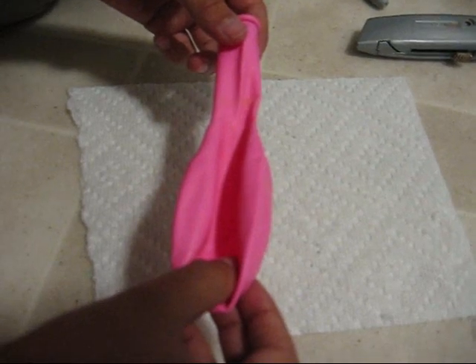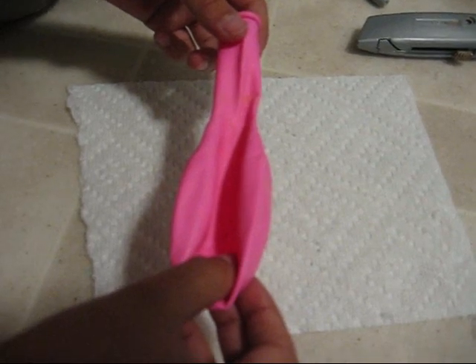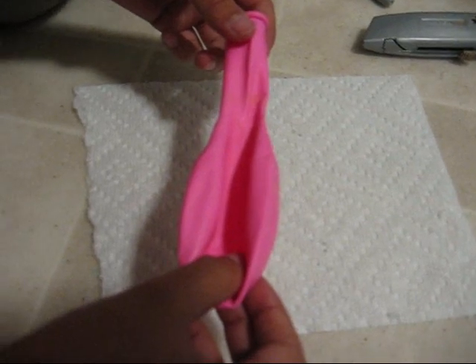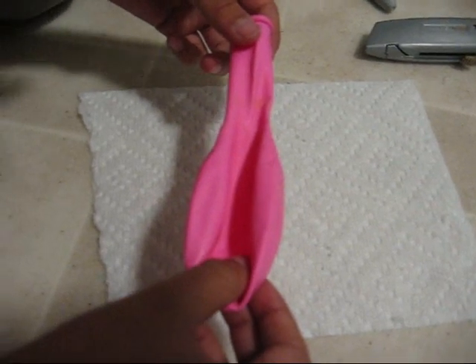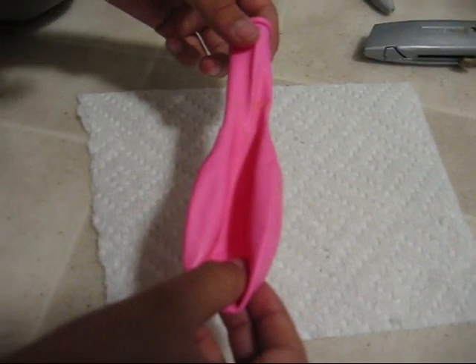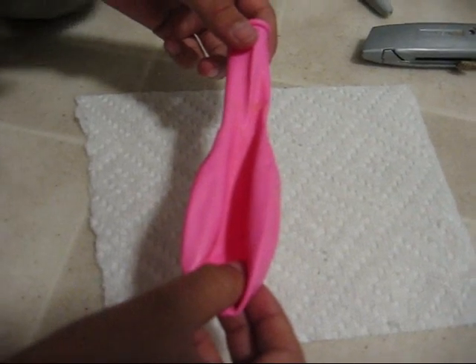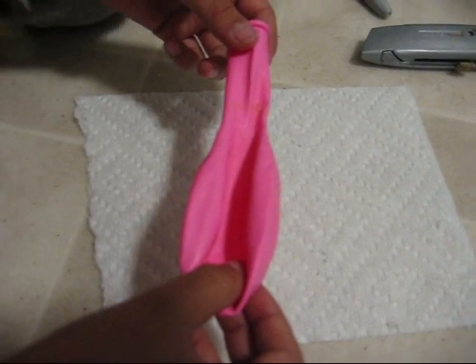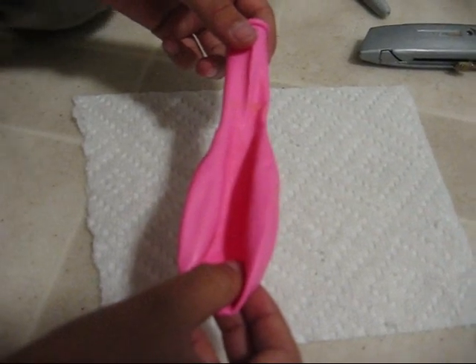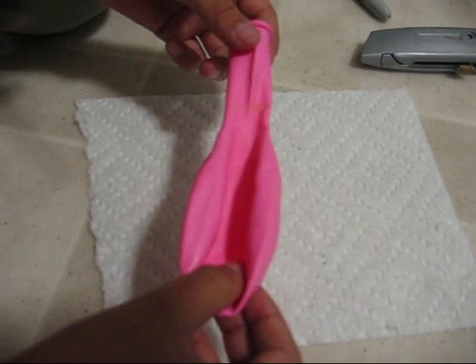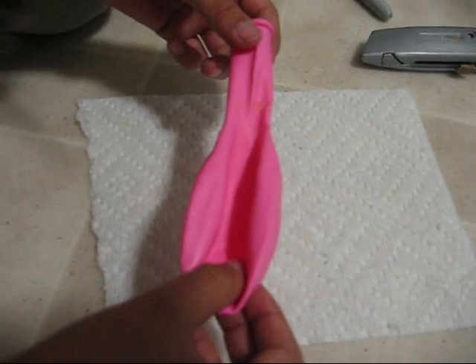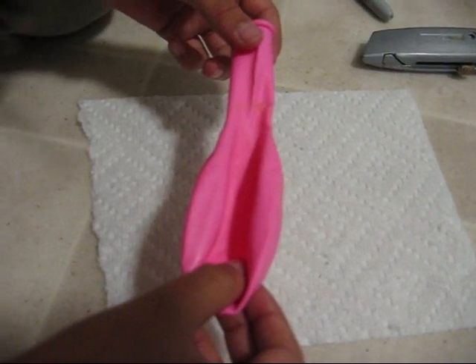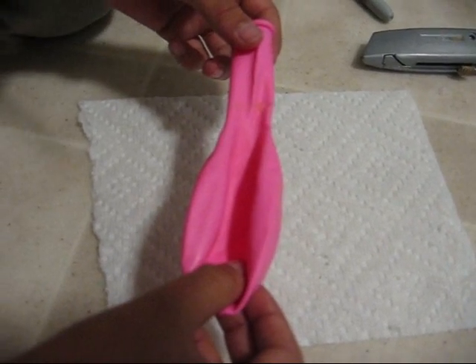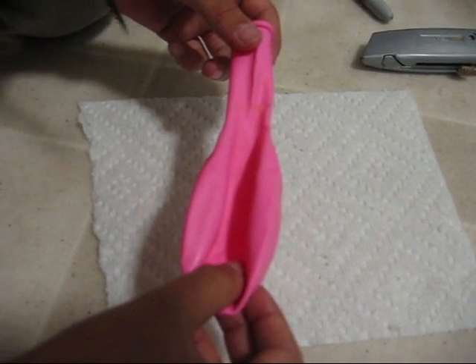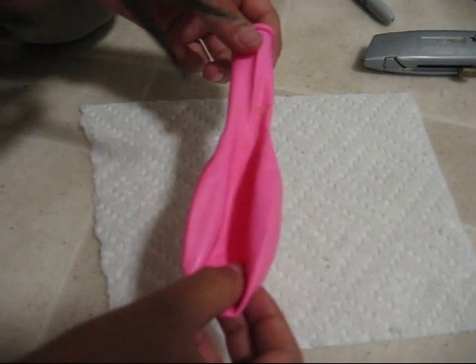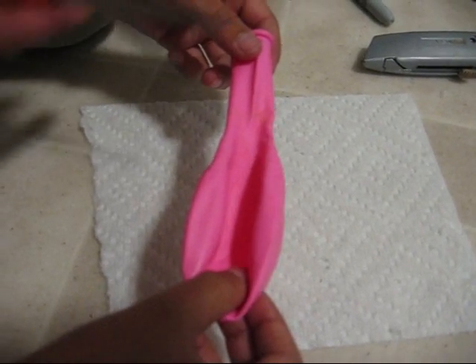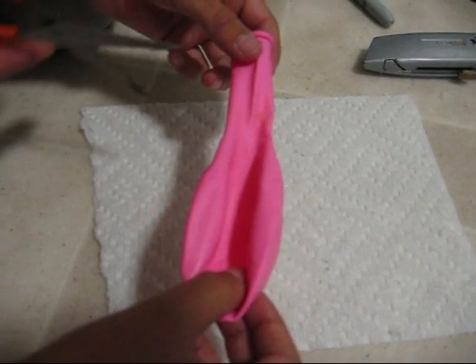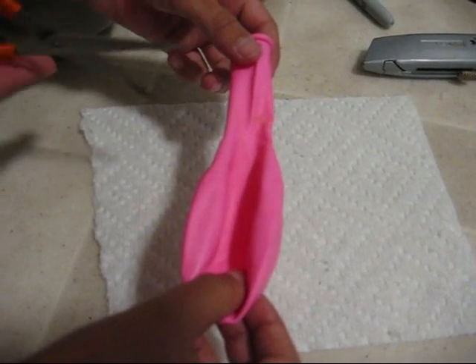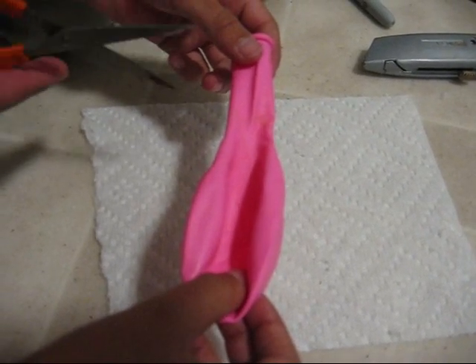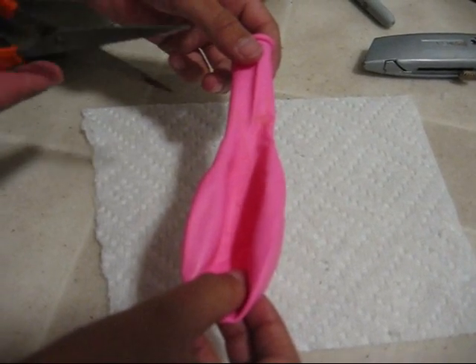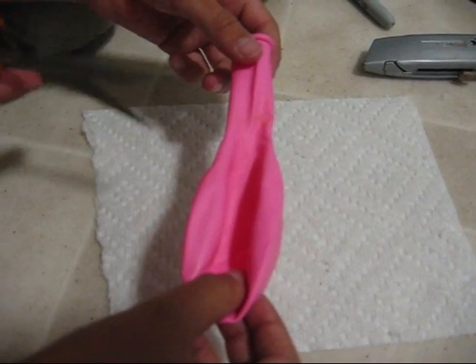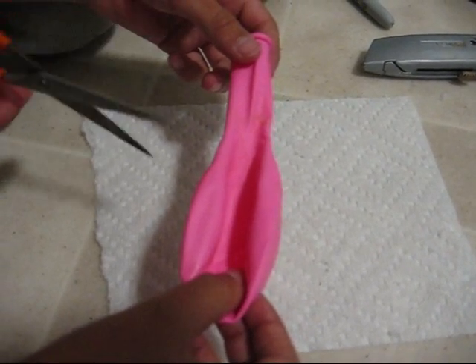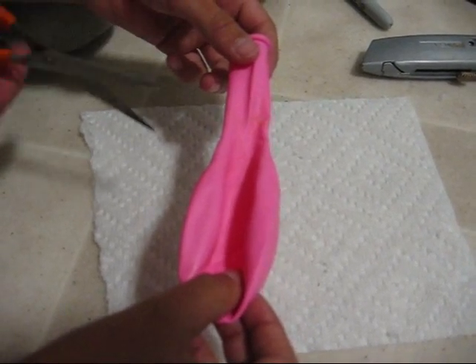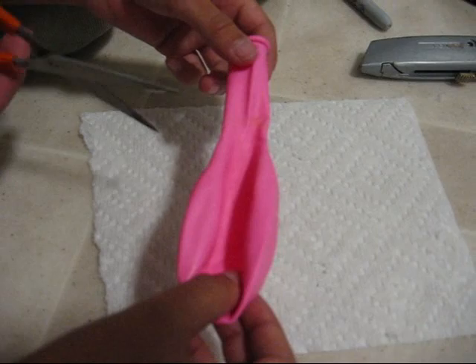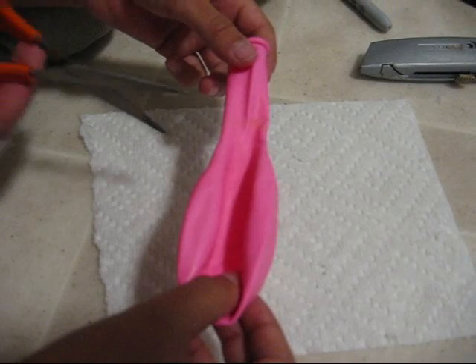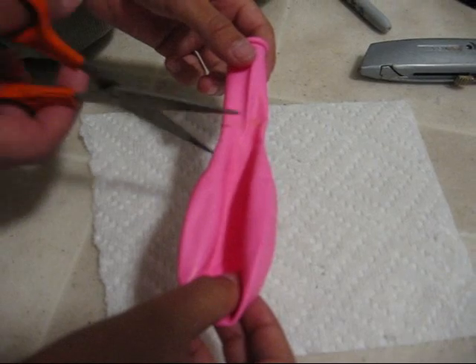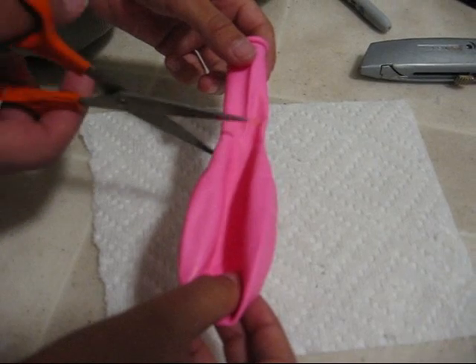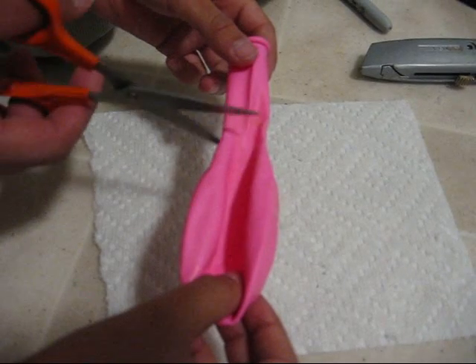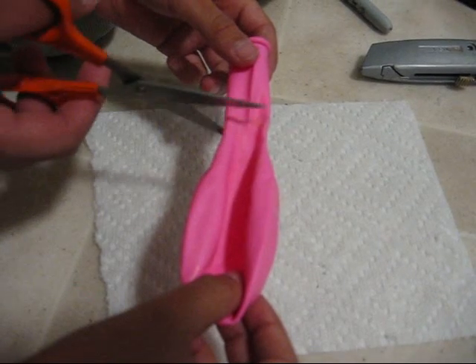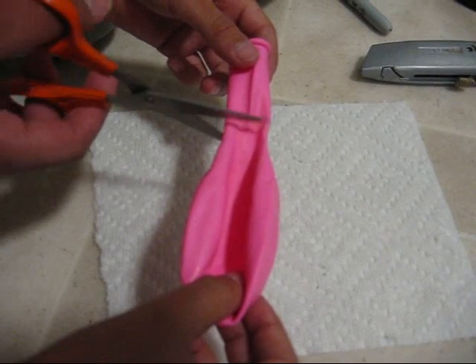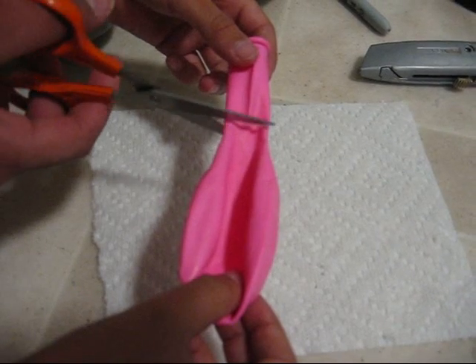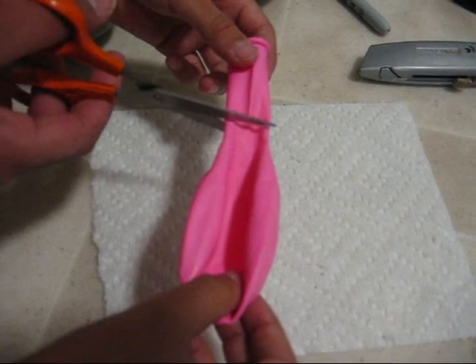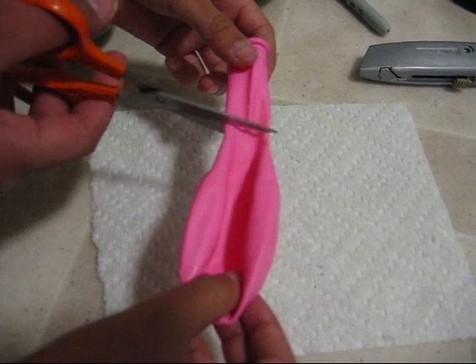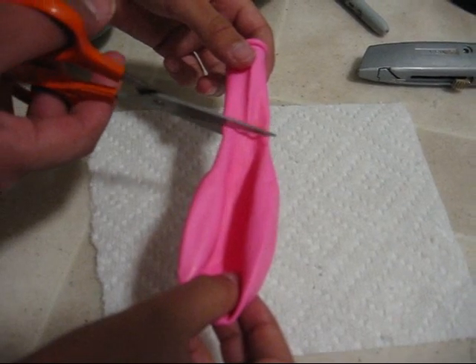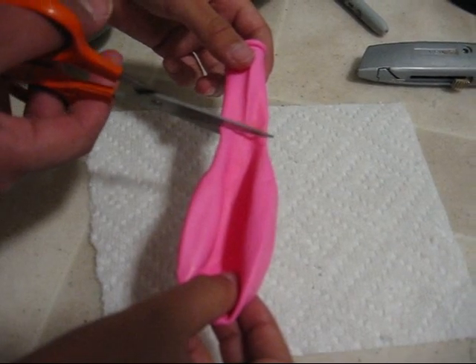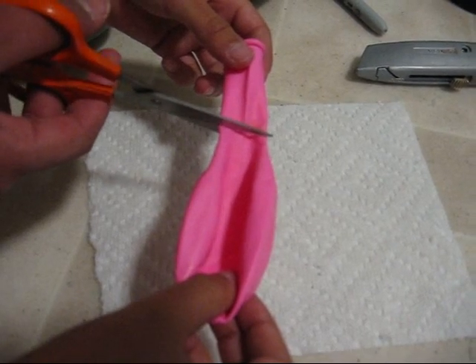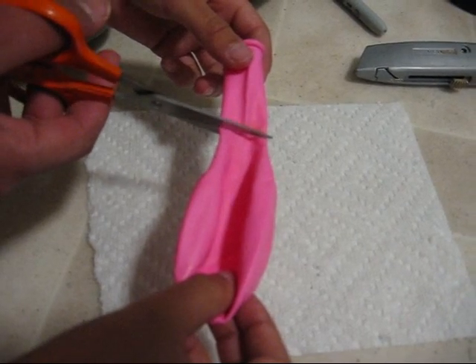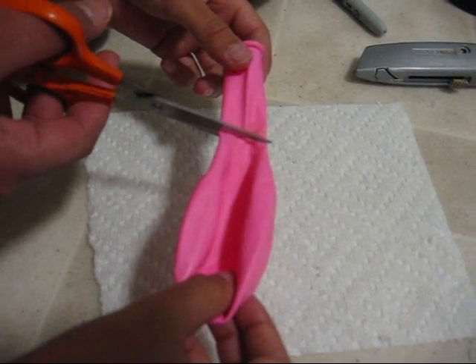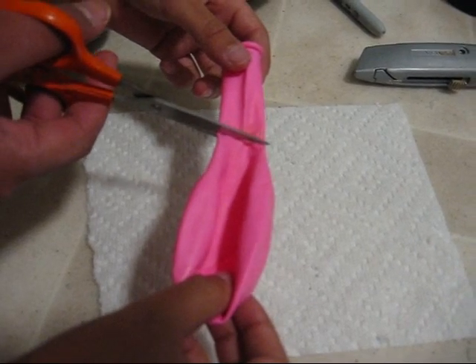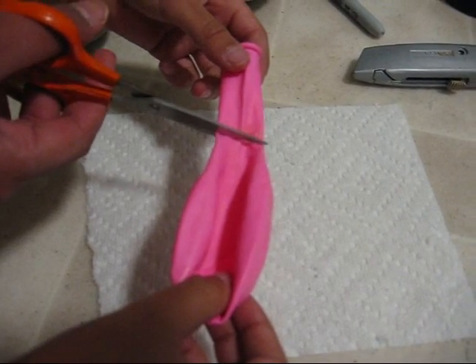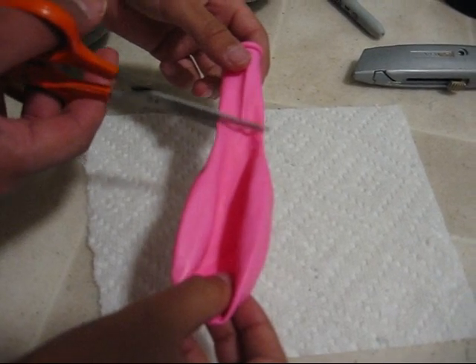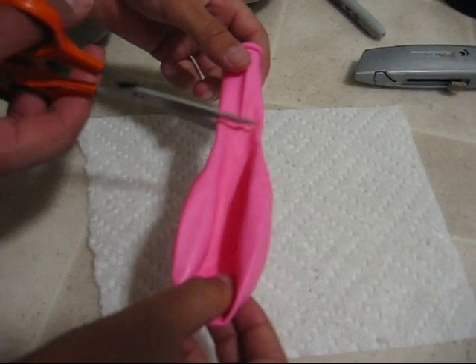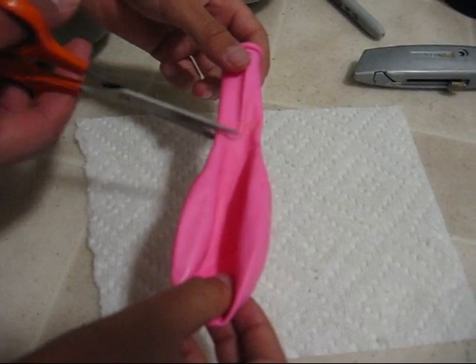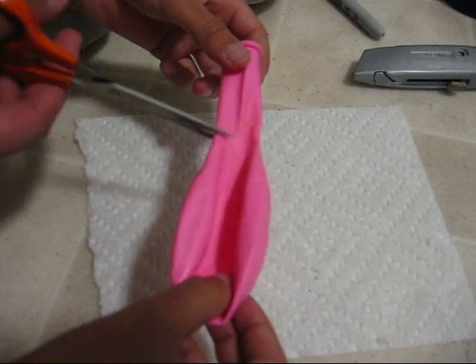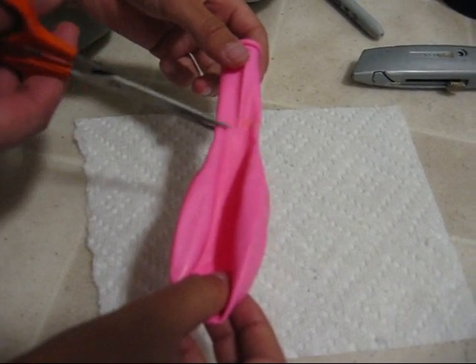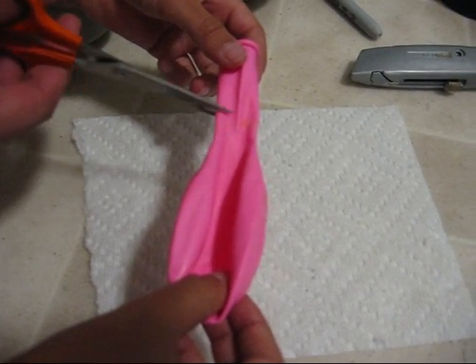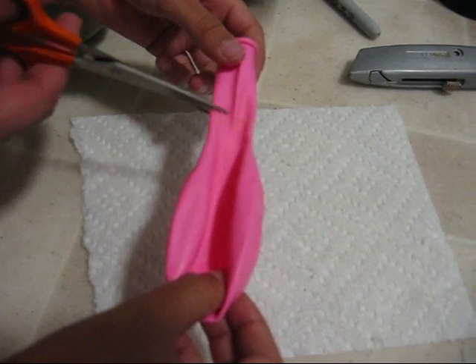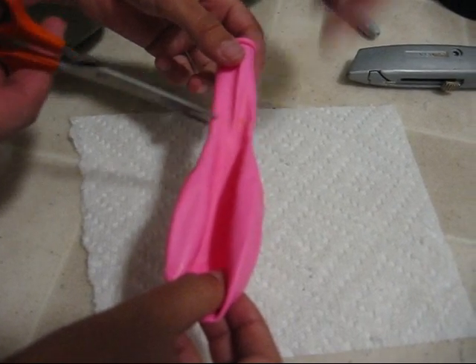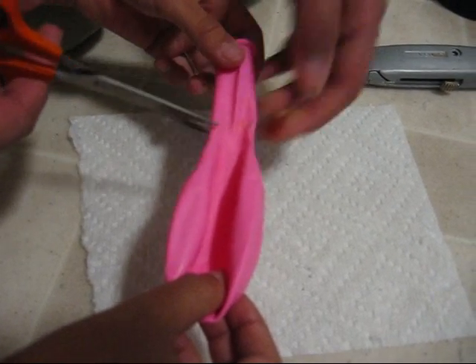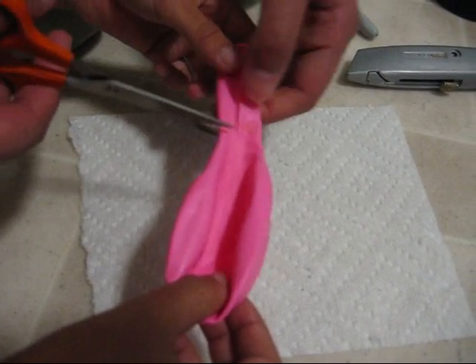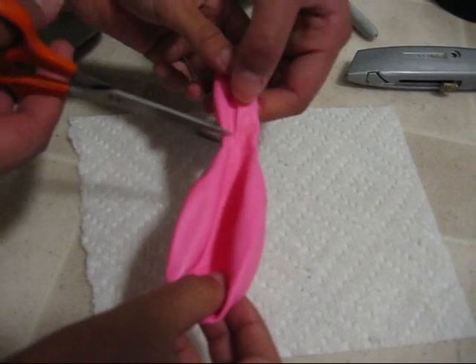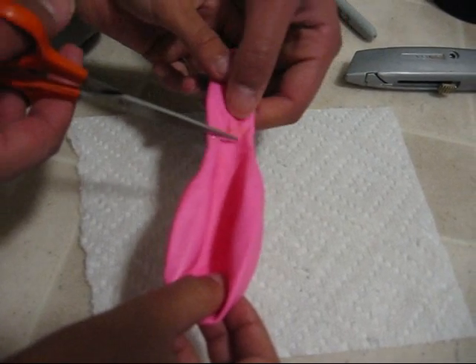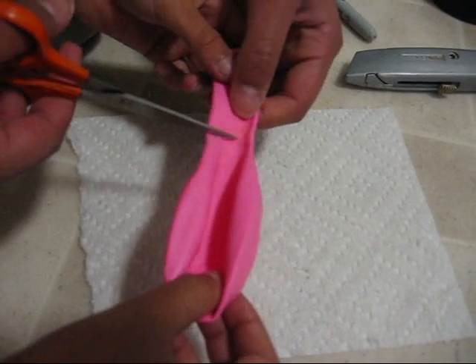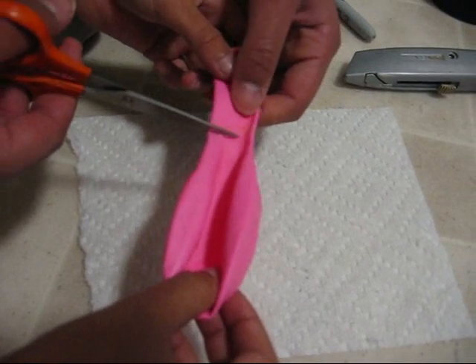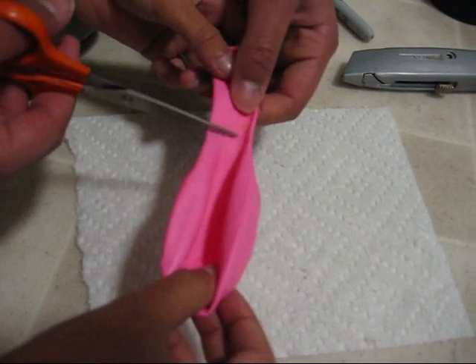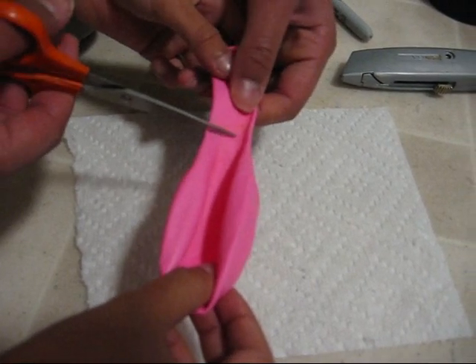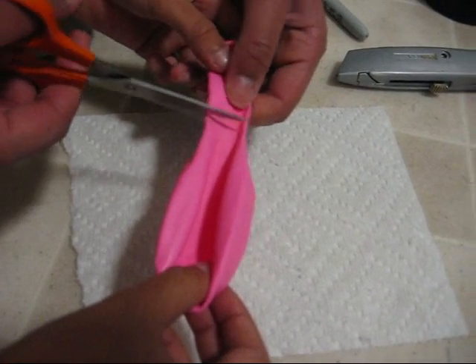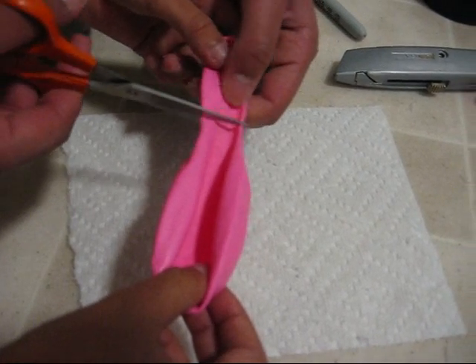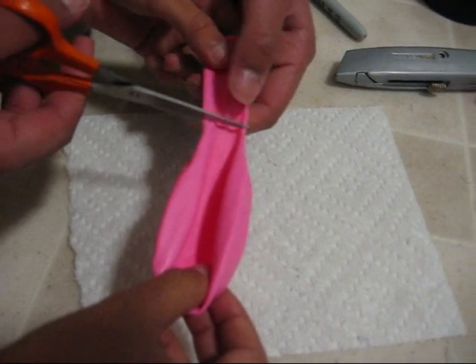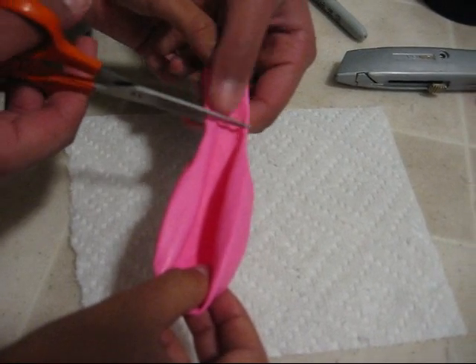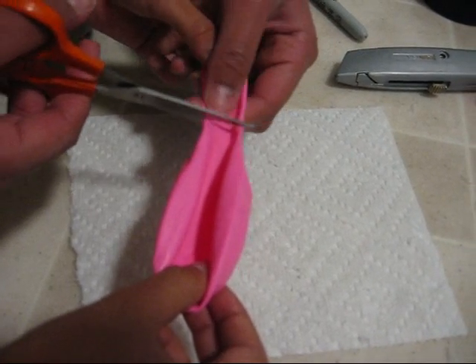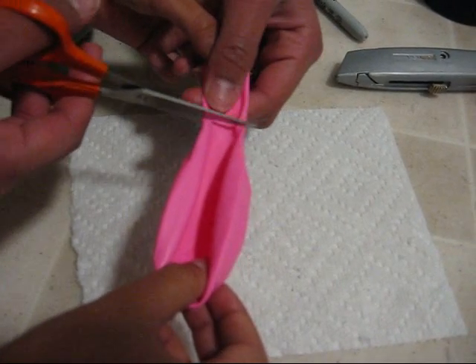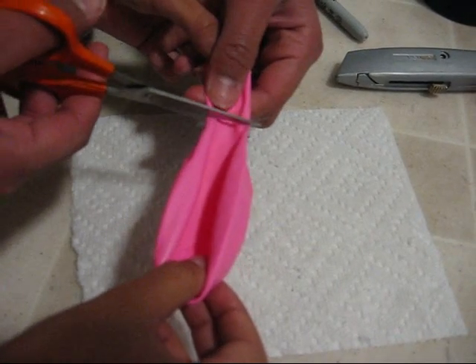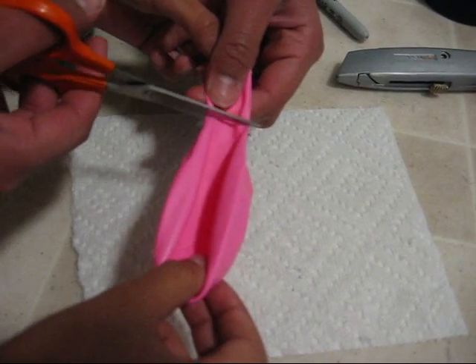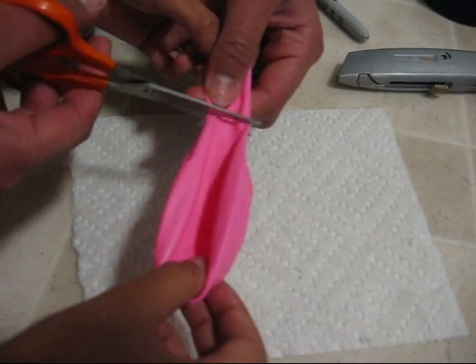Next, you will cut the neck of the balloon off, like this, with a scissor.